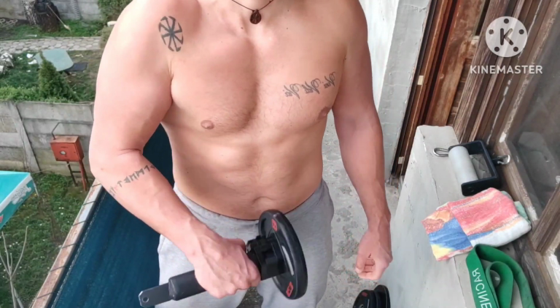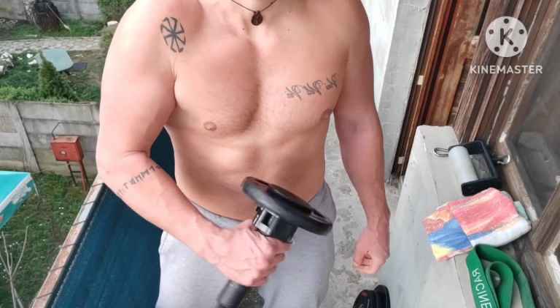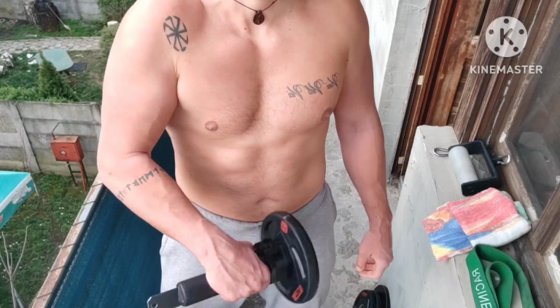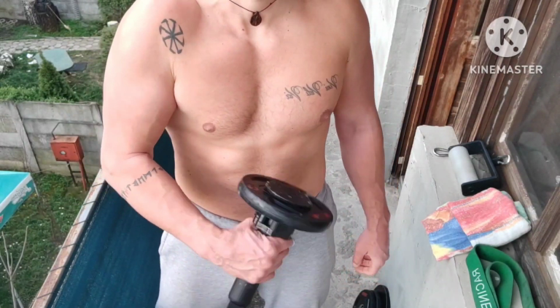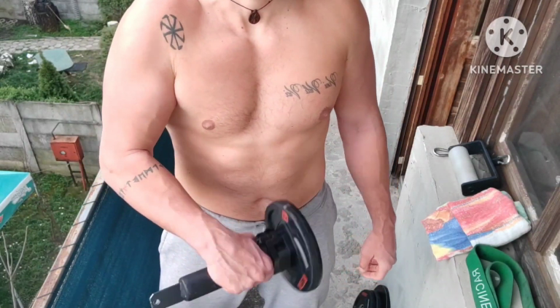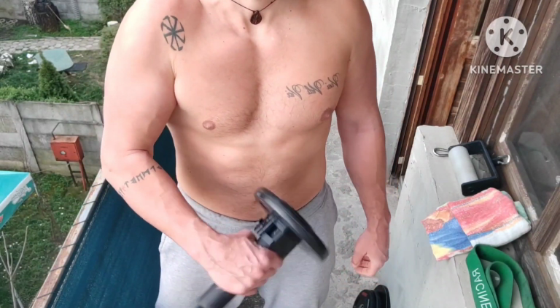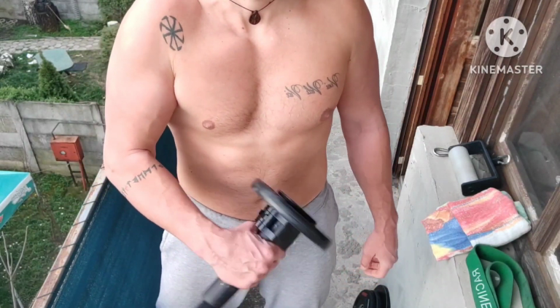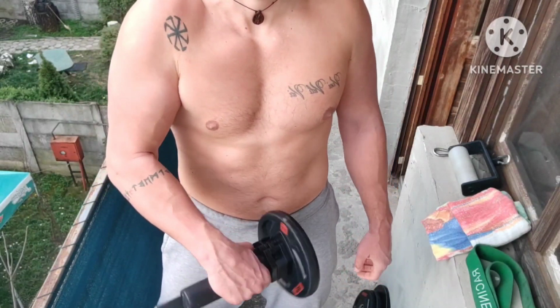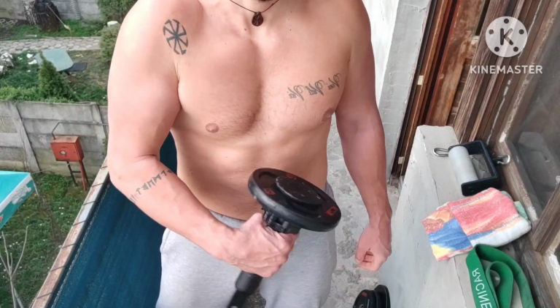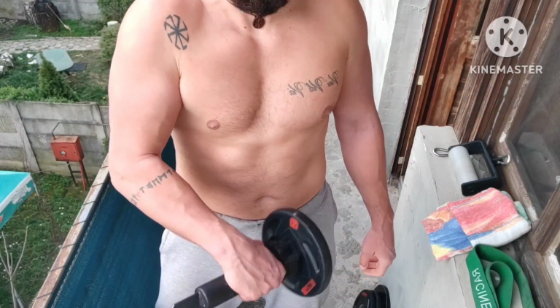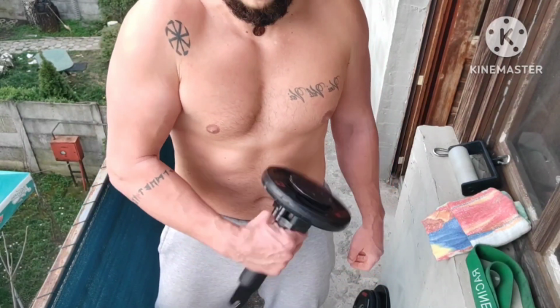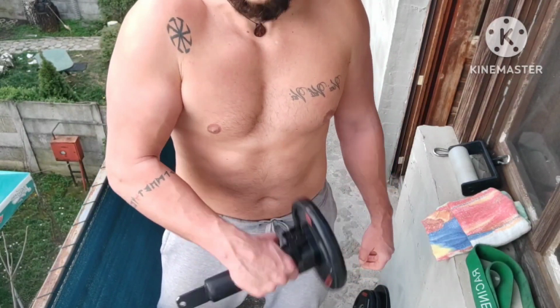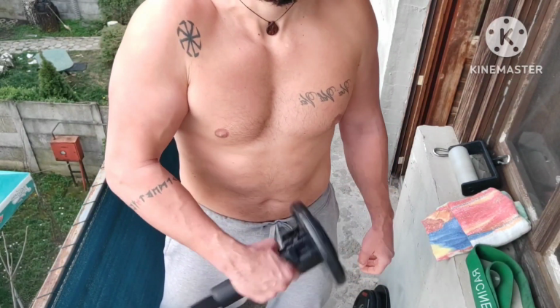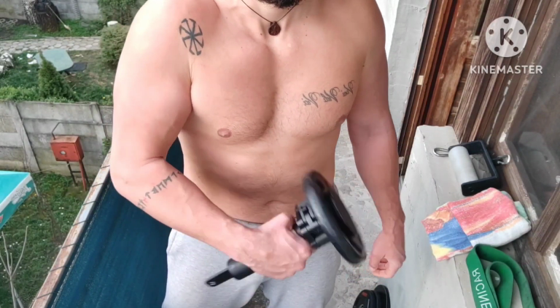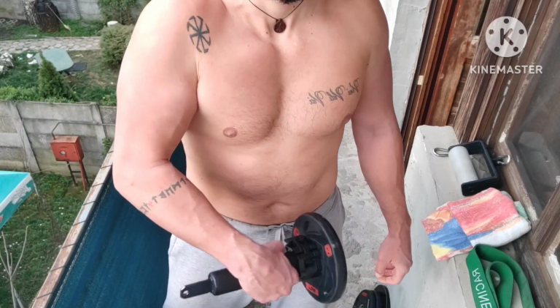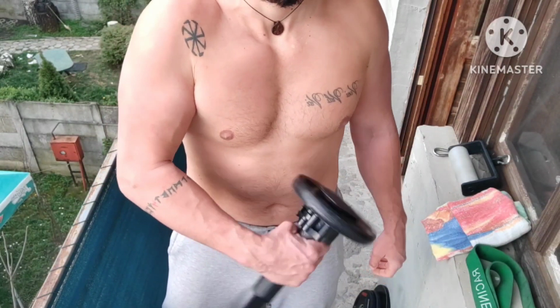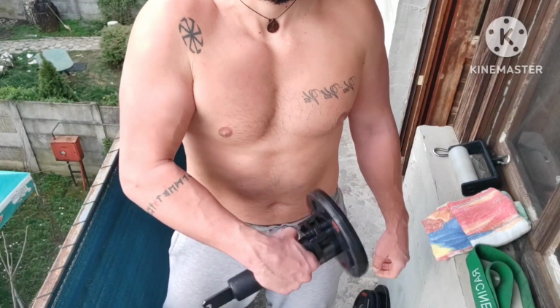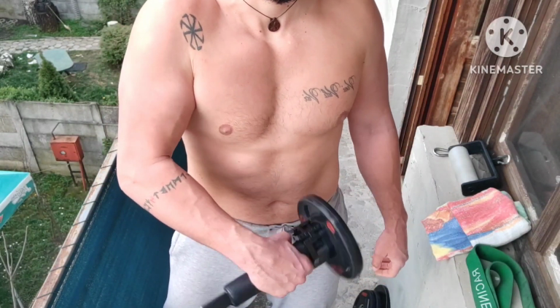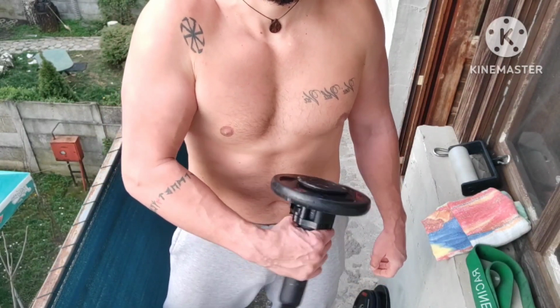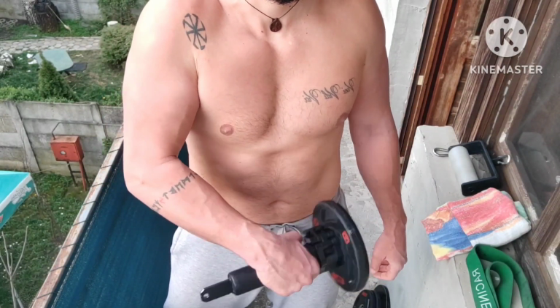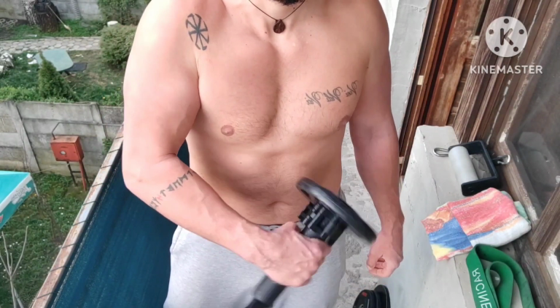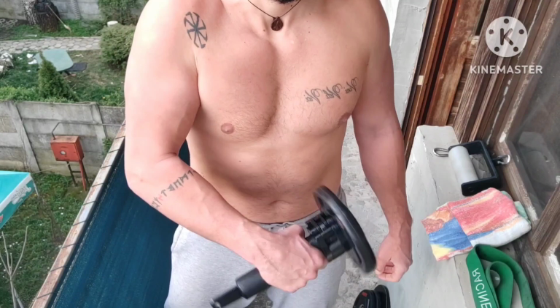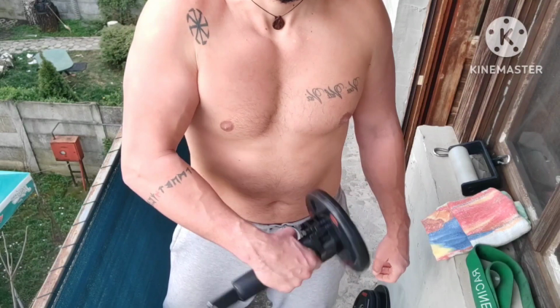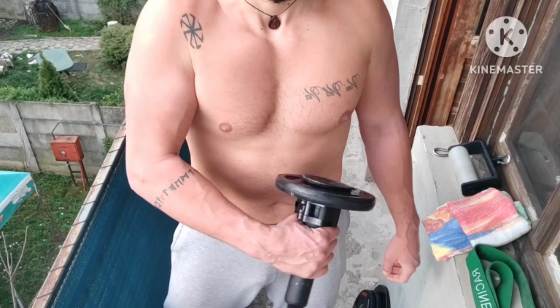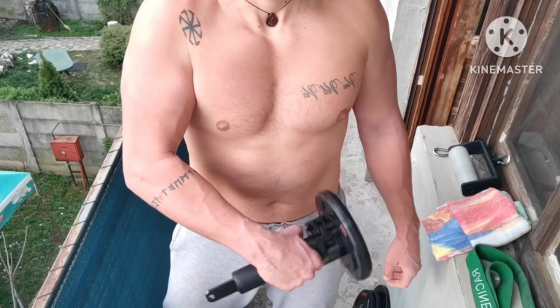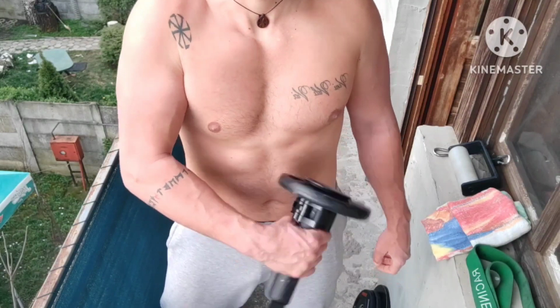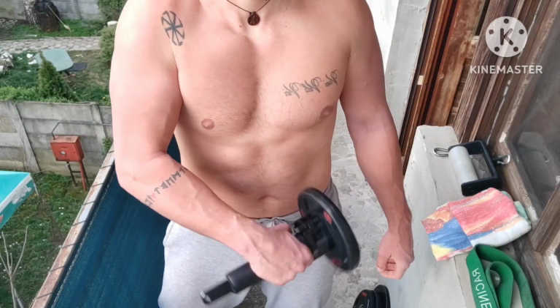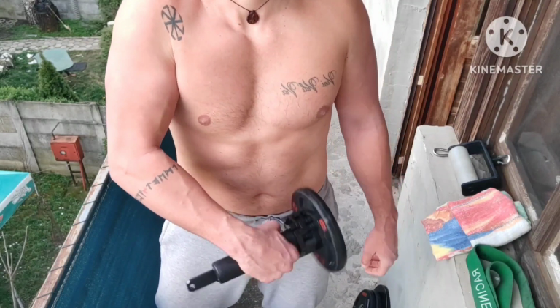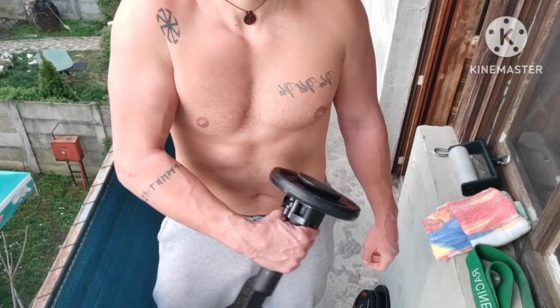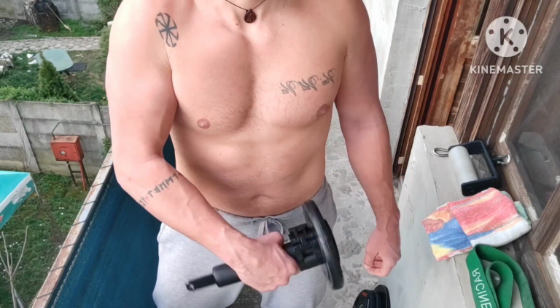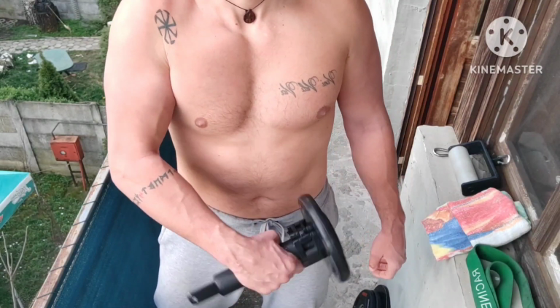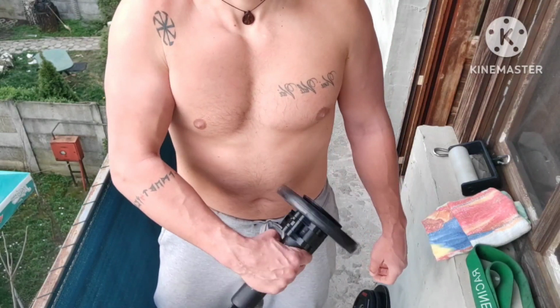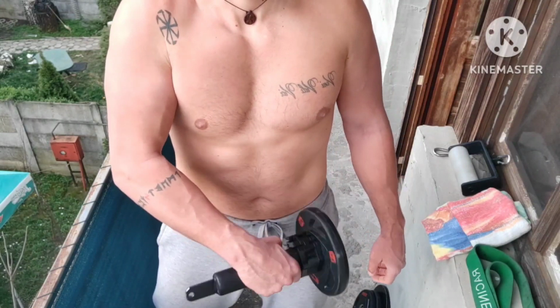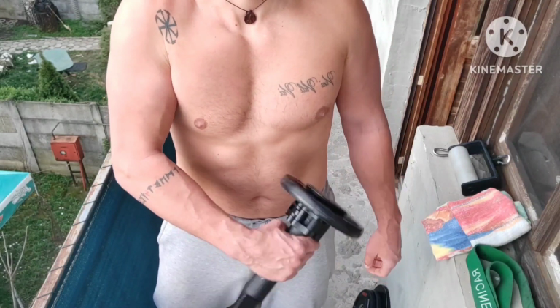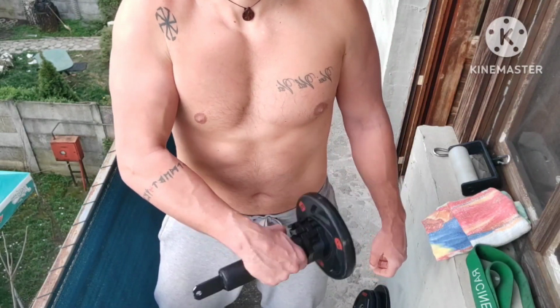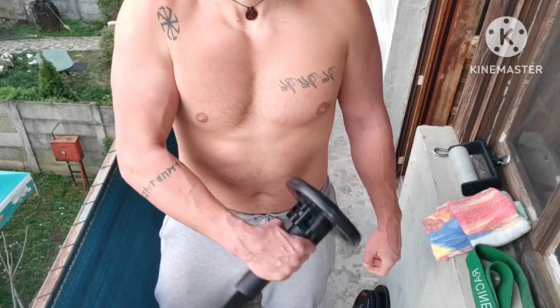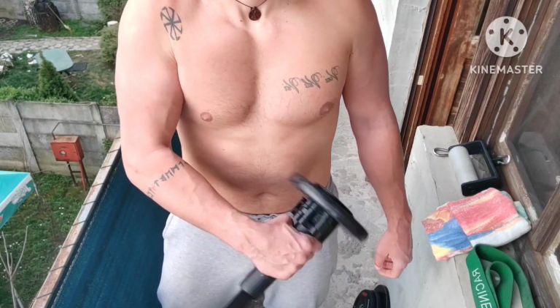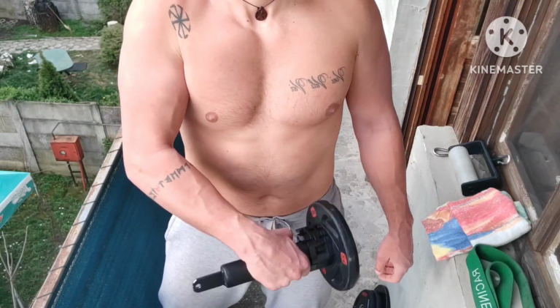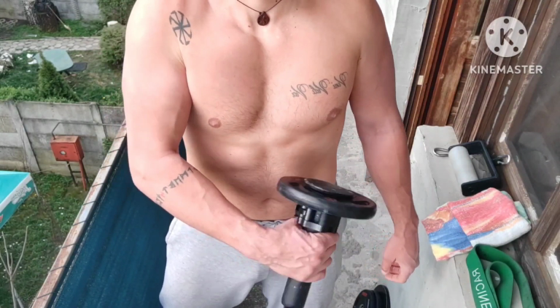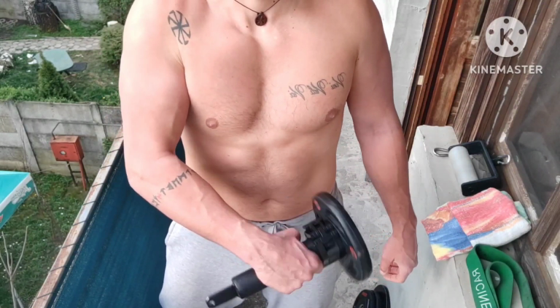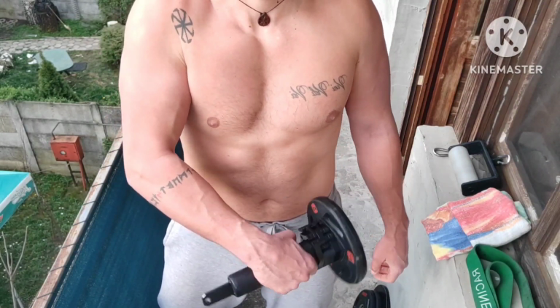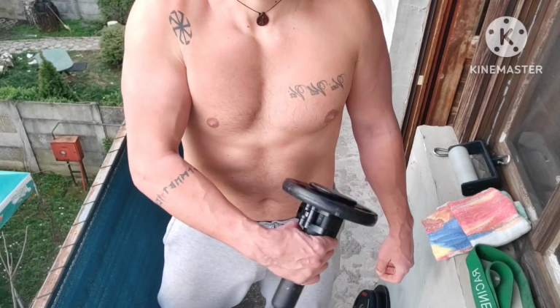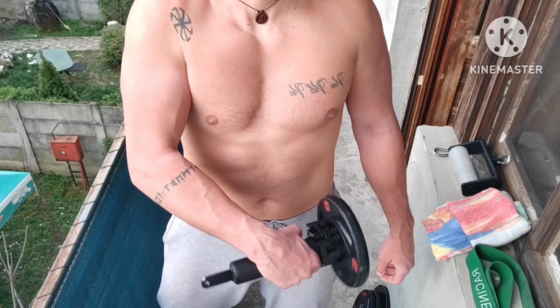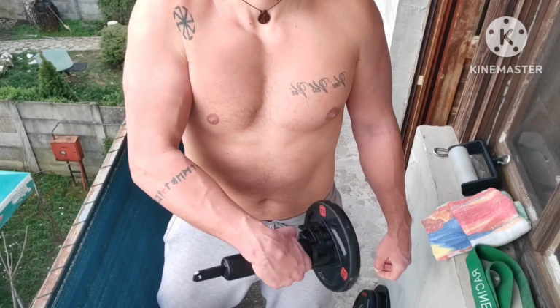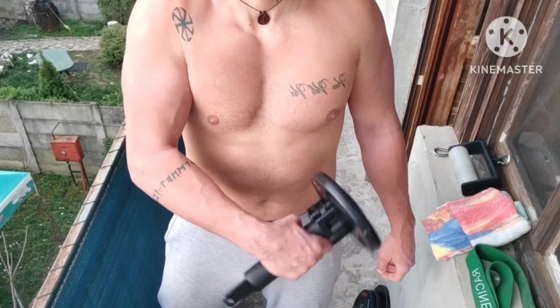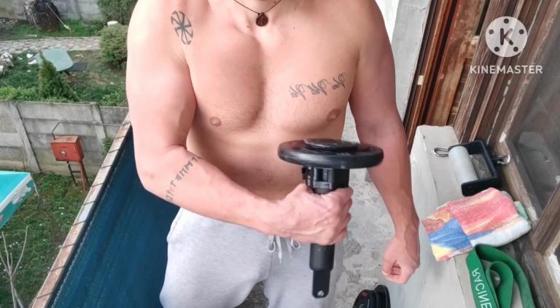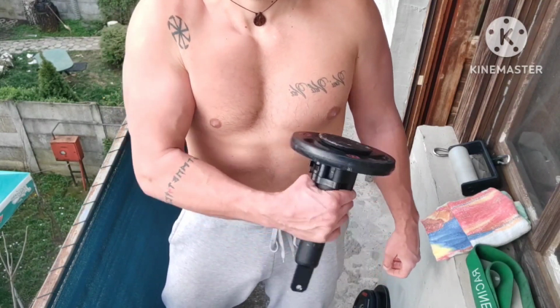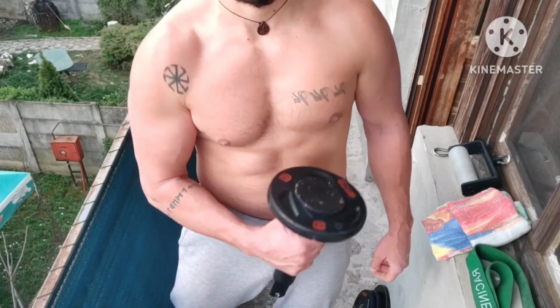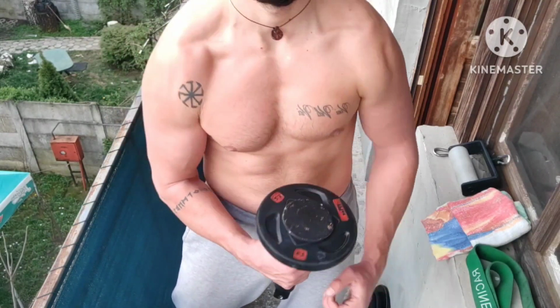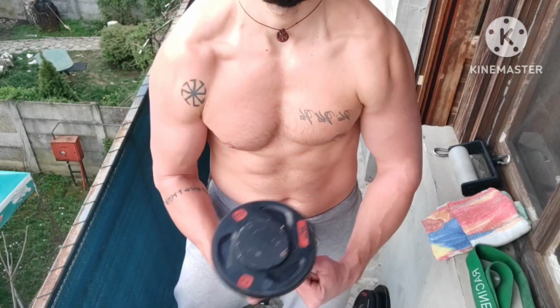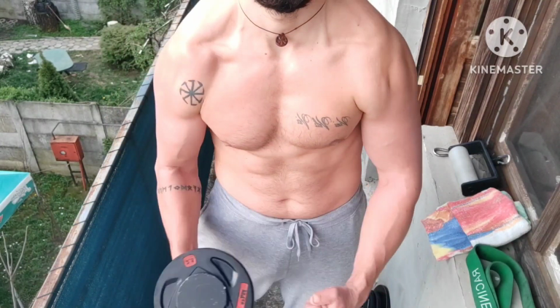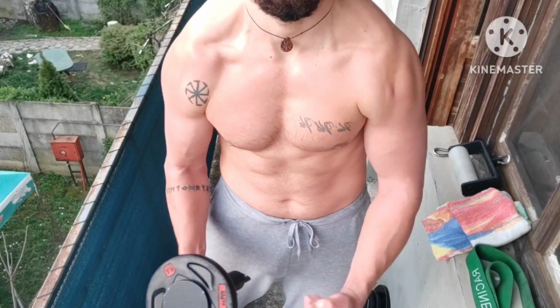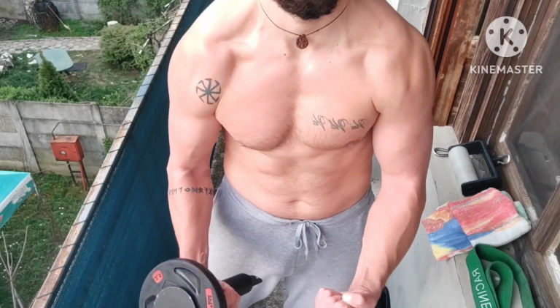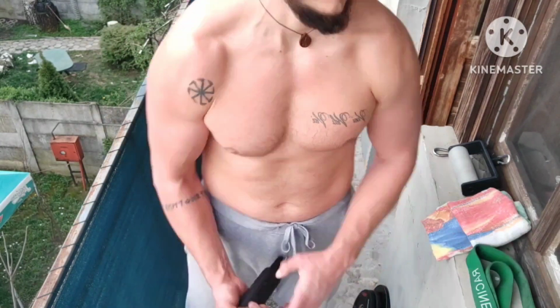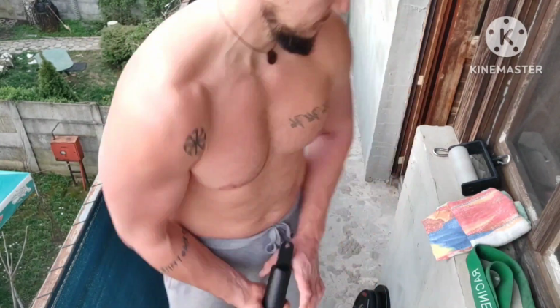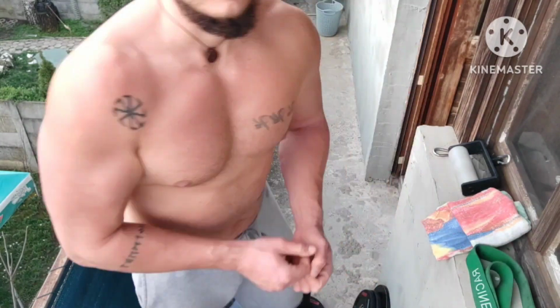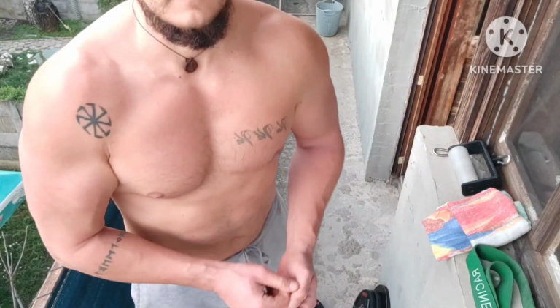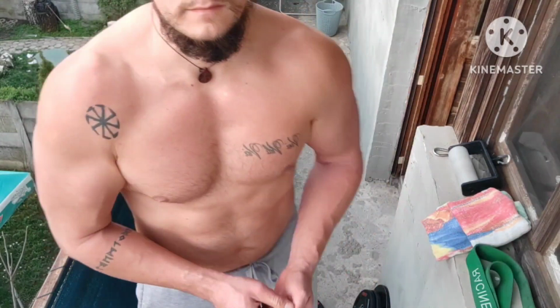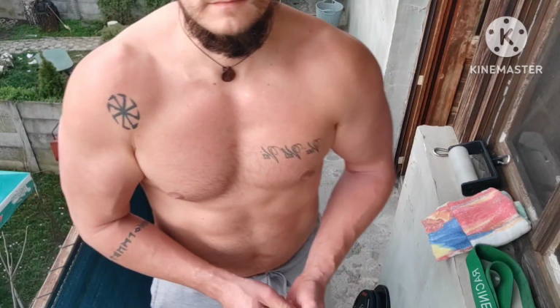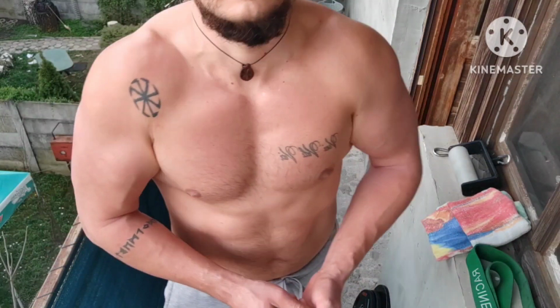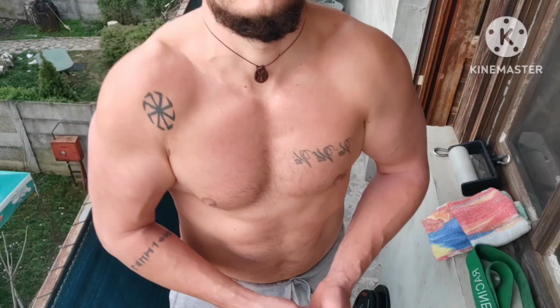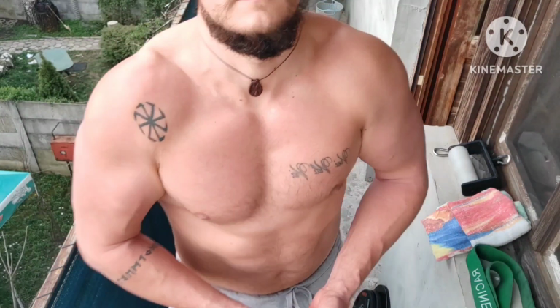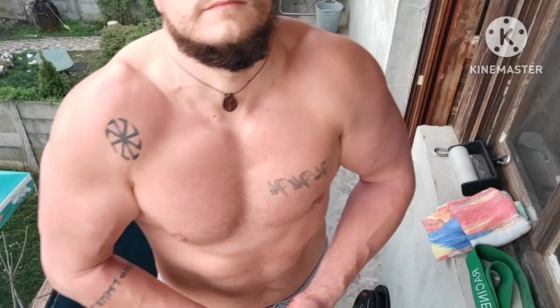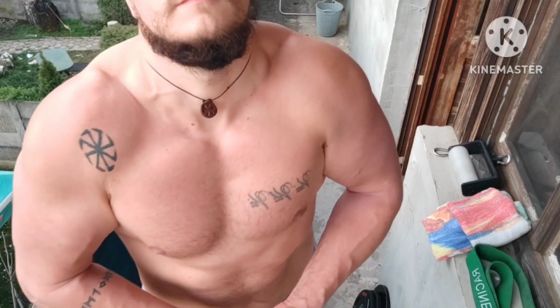I also did plate pinches later. And that would be all from today — rest day. See you soon.